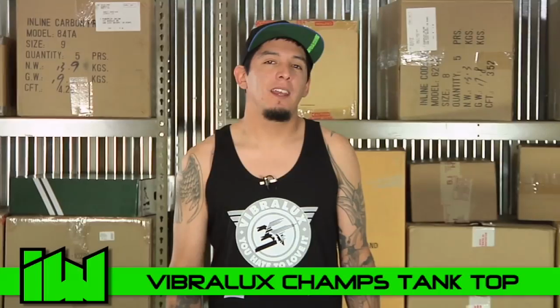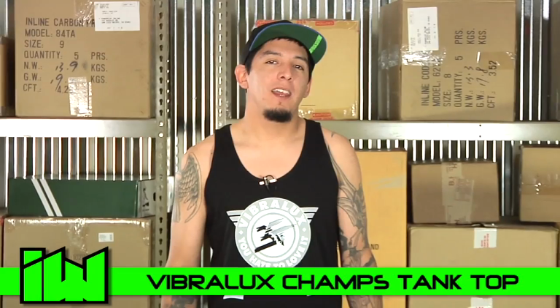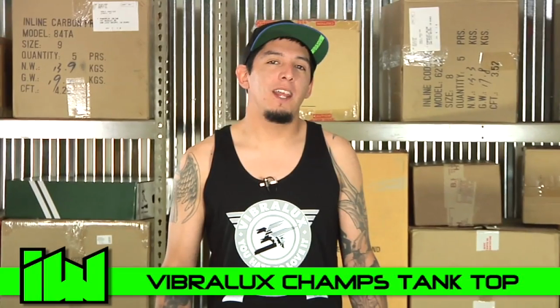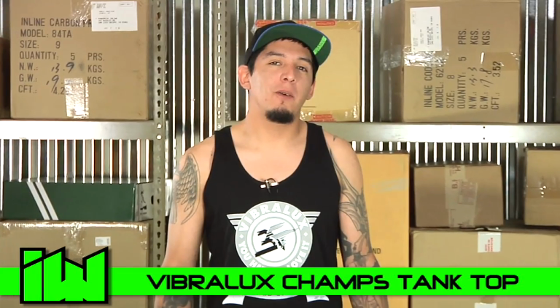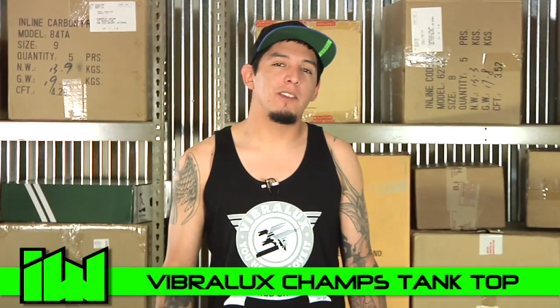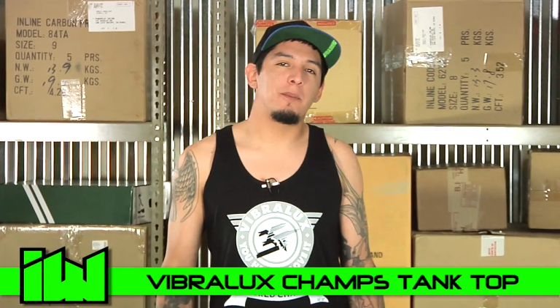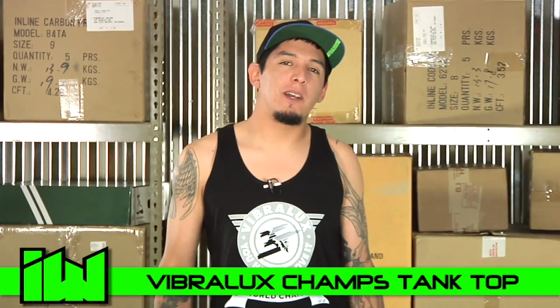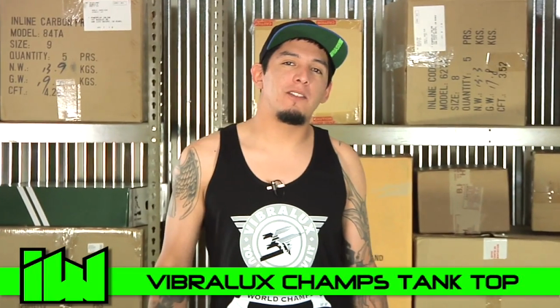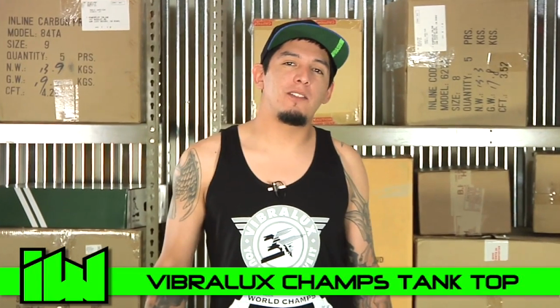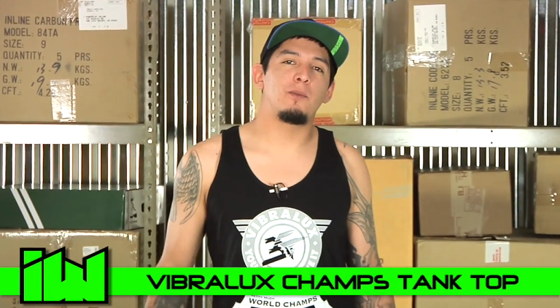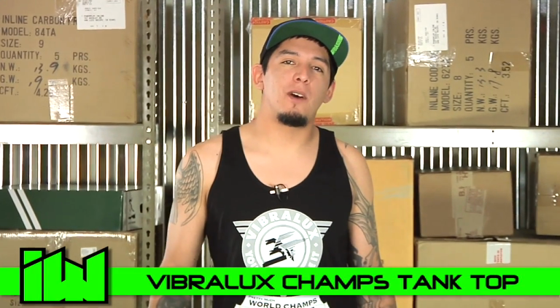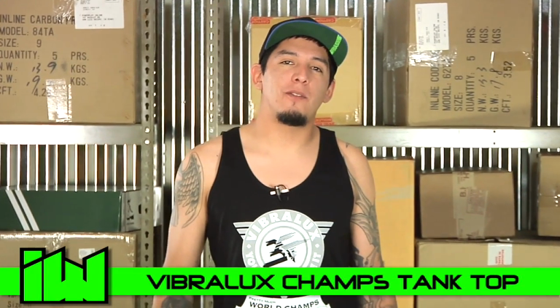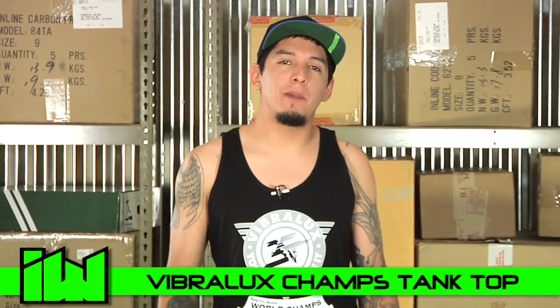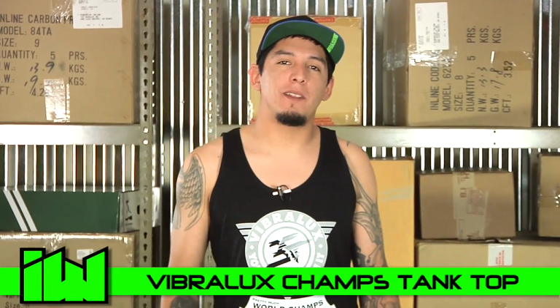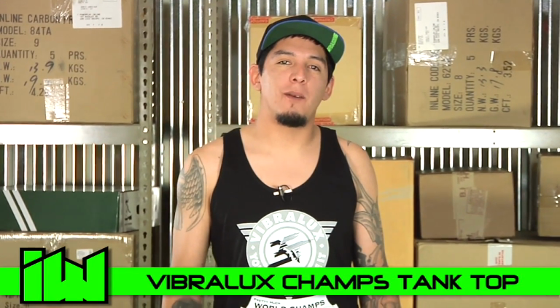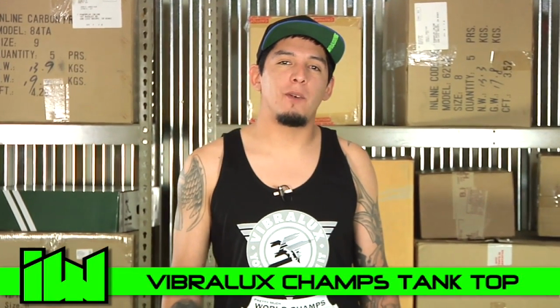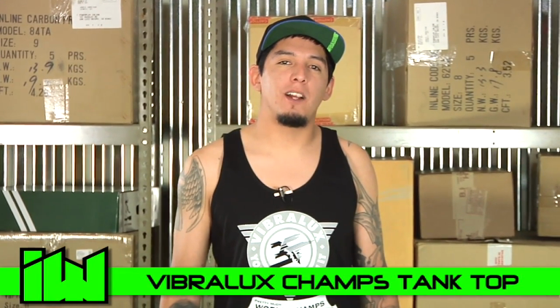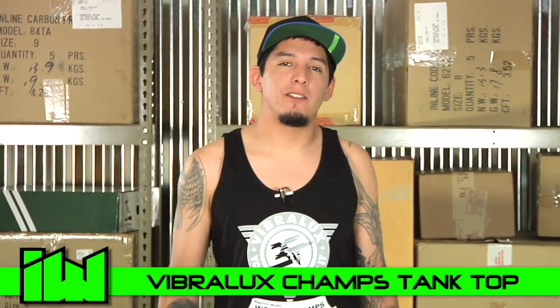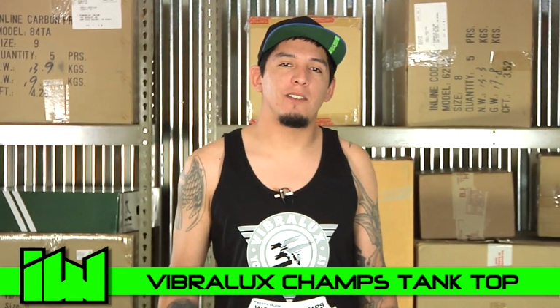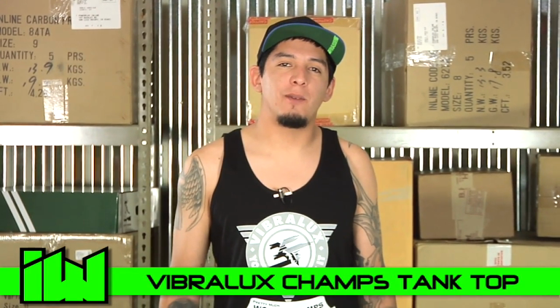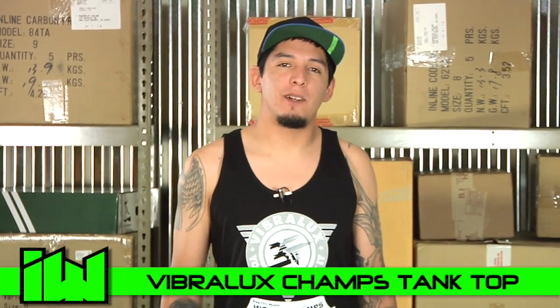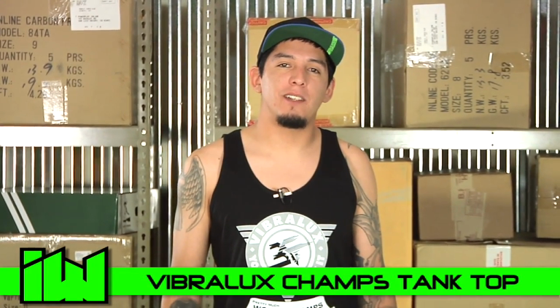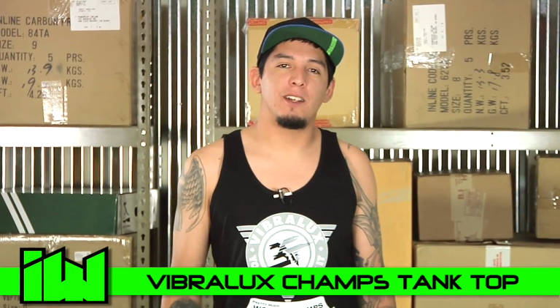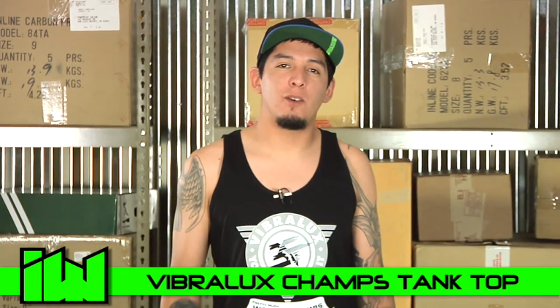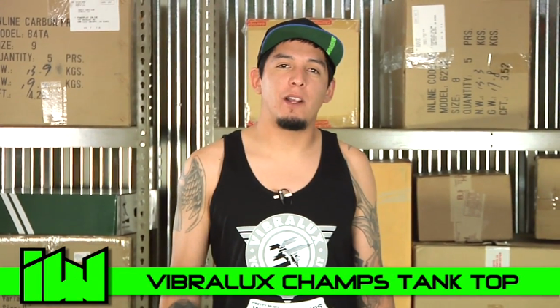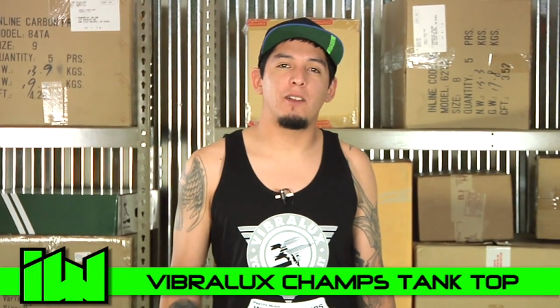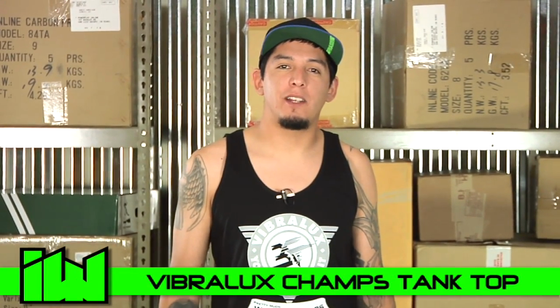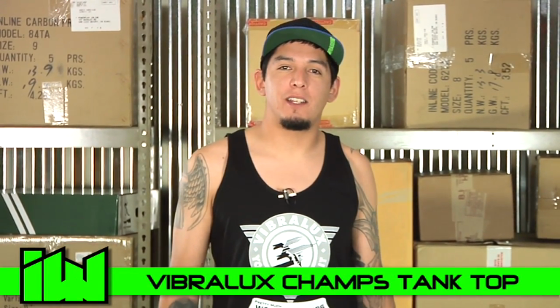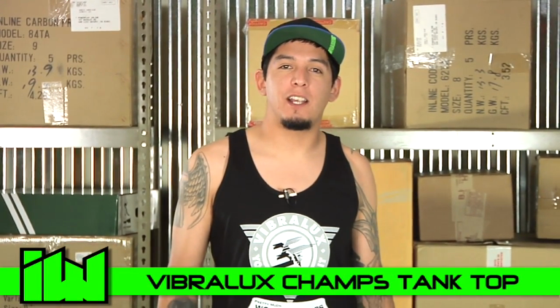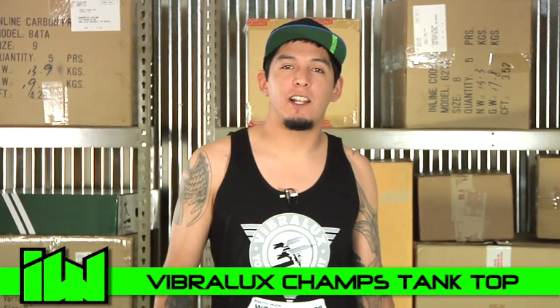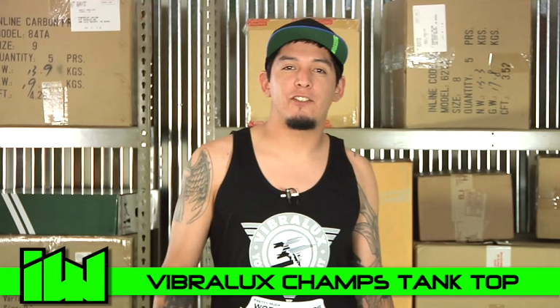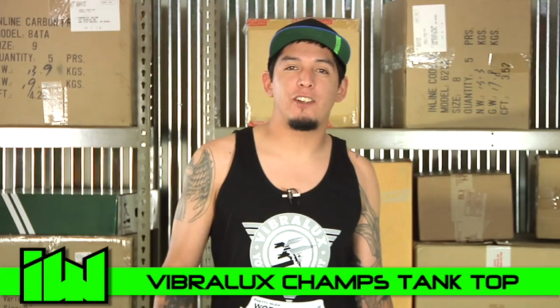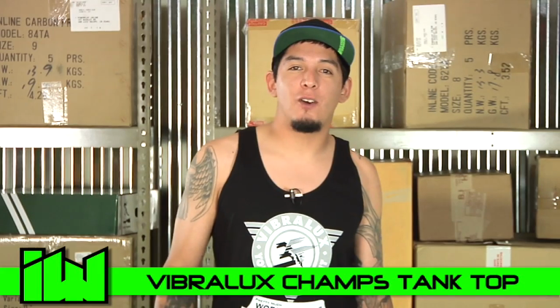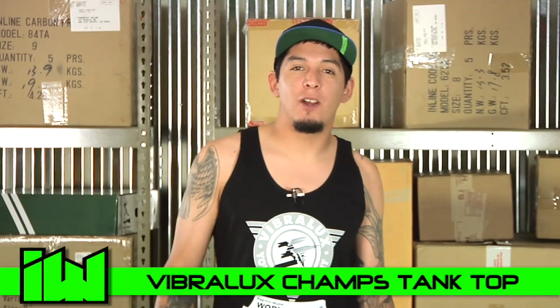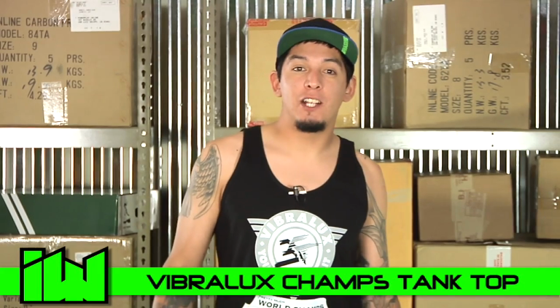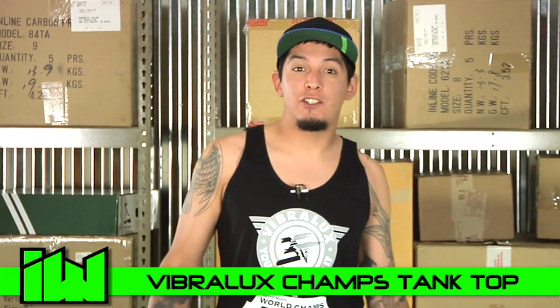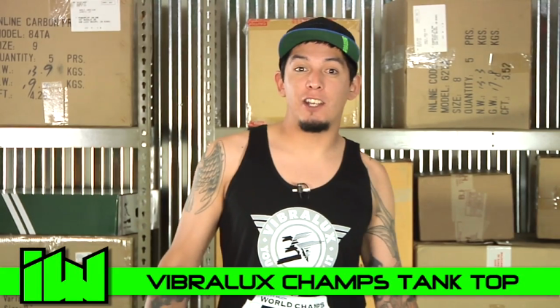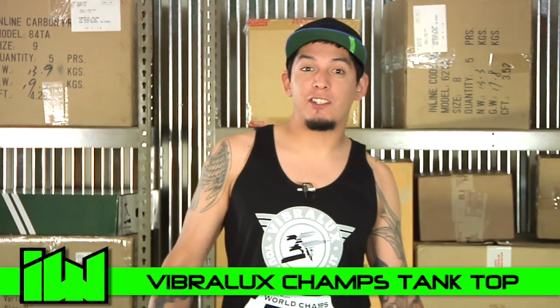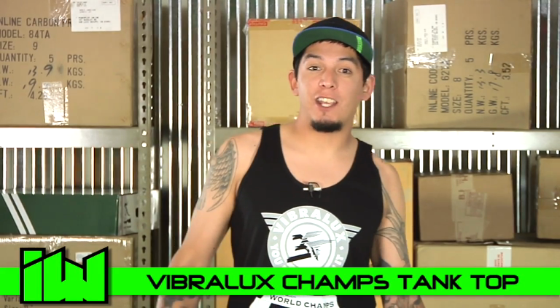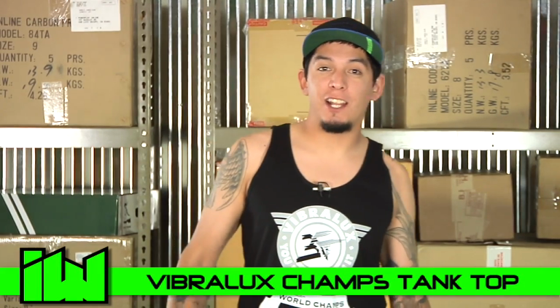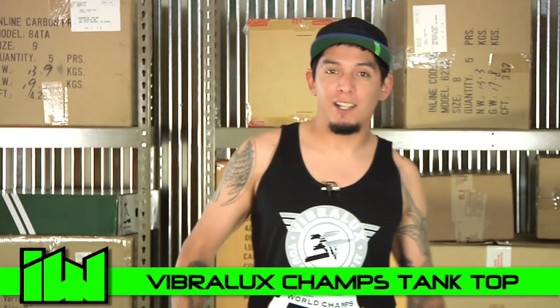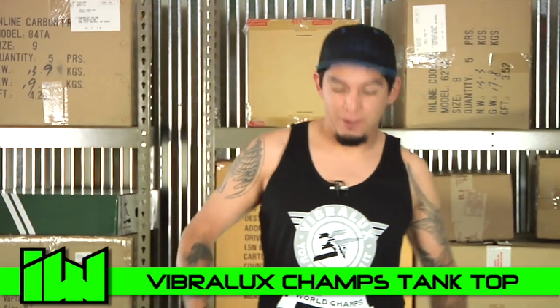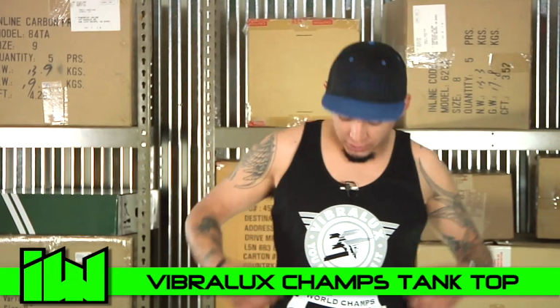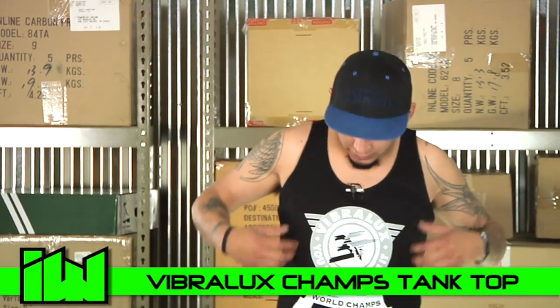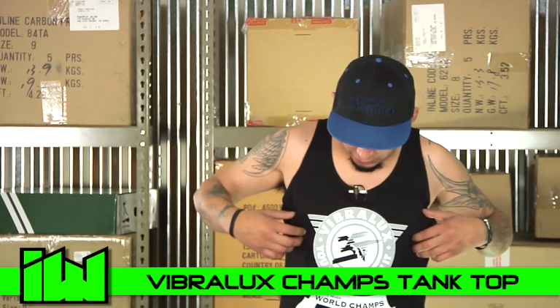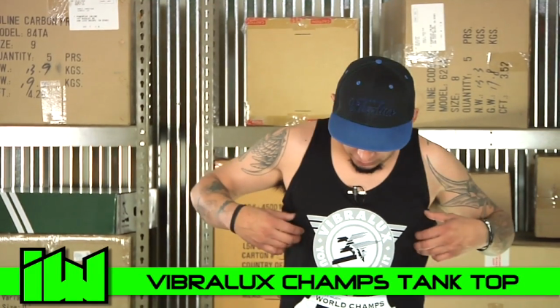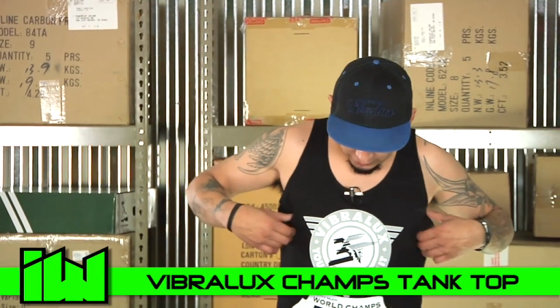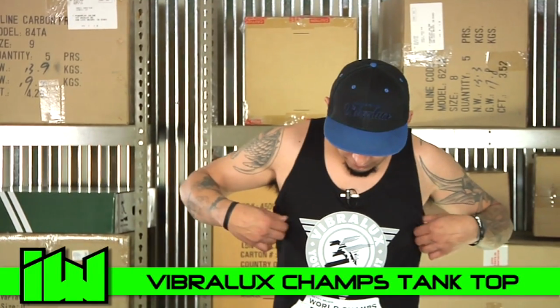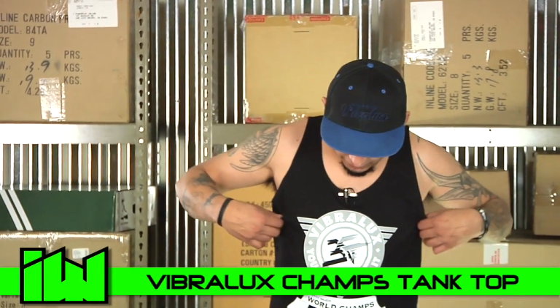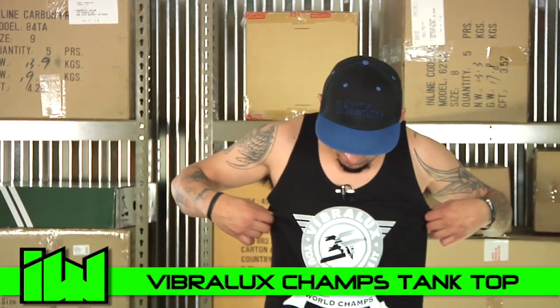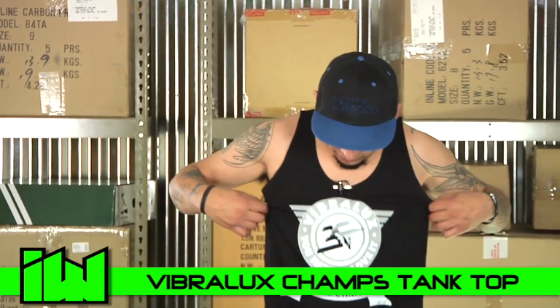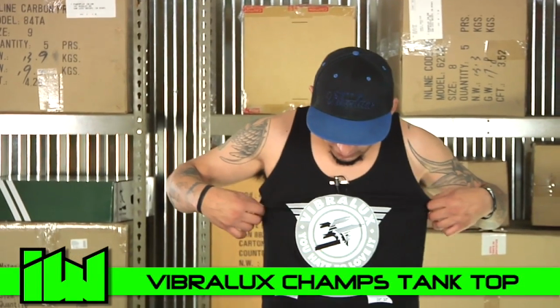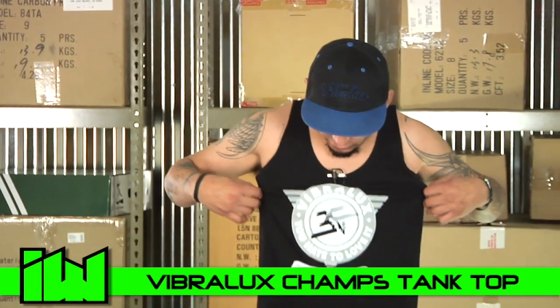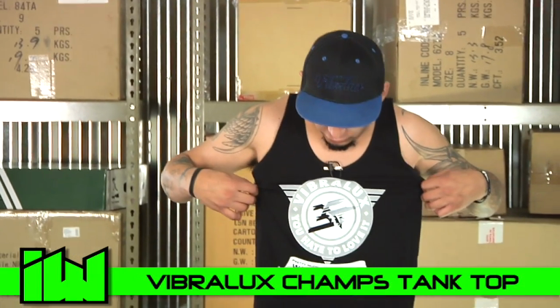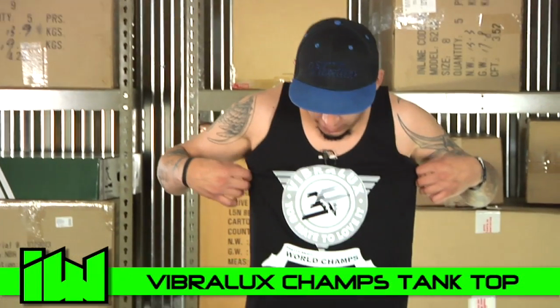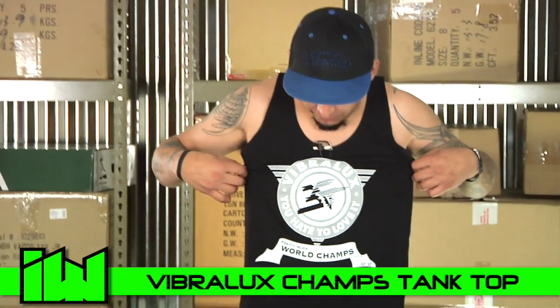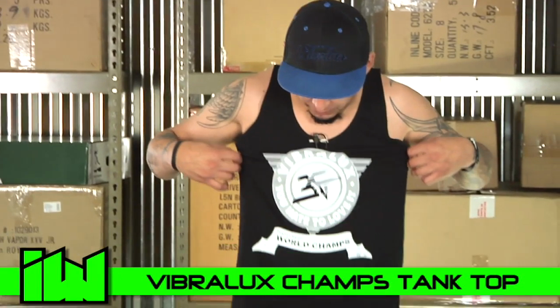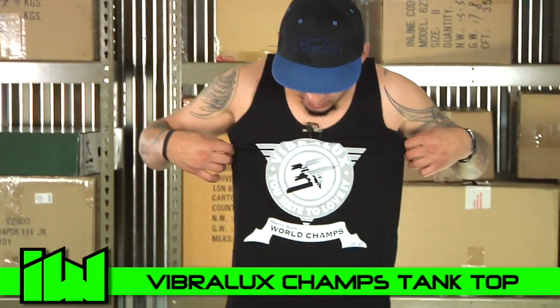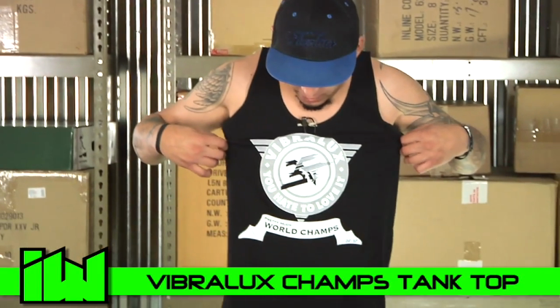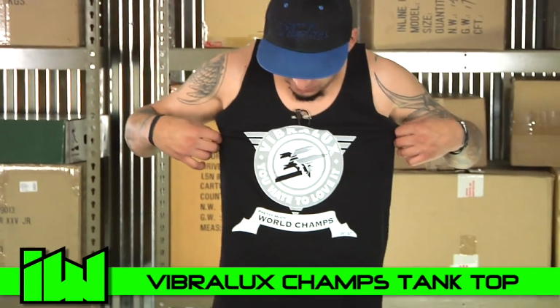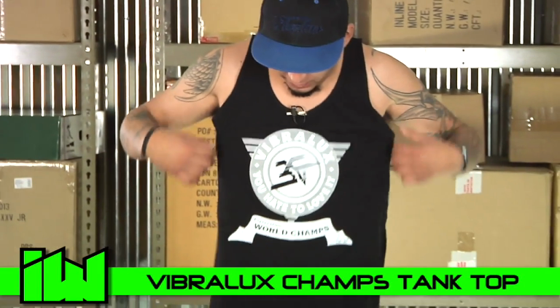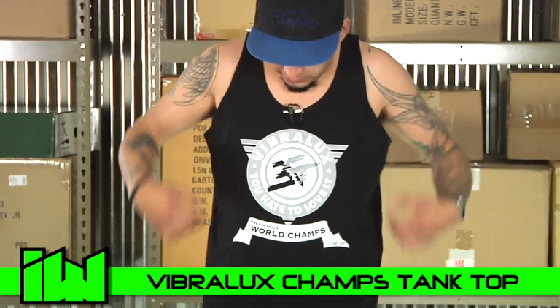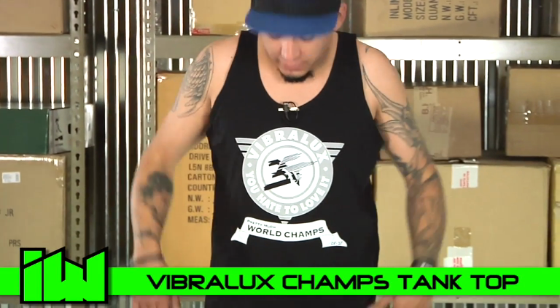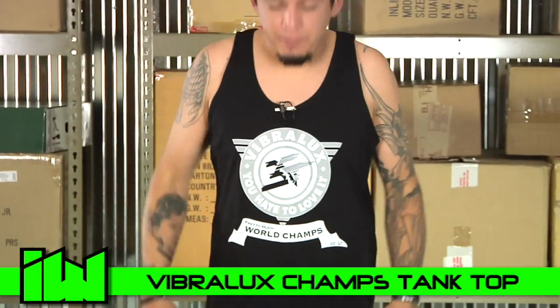Hey, what's up guys? This is Juan from Inline Warehouse. Today we're going to take a quick look at the gun show — just kidding. We're going to take a look at the Vibrolux Champ tank top.